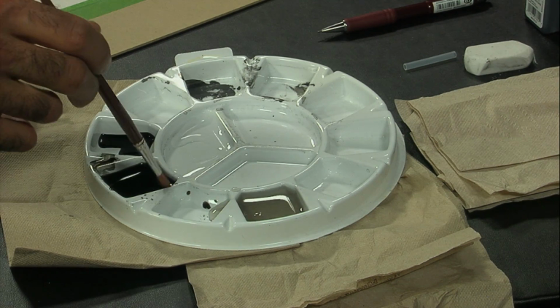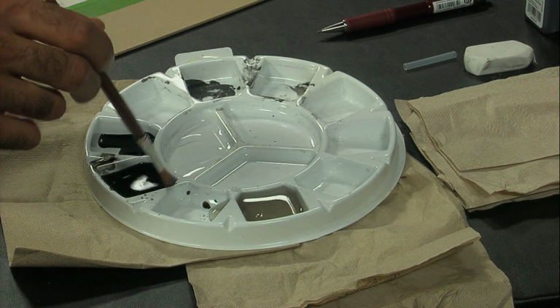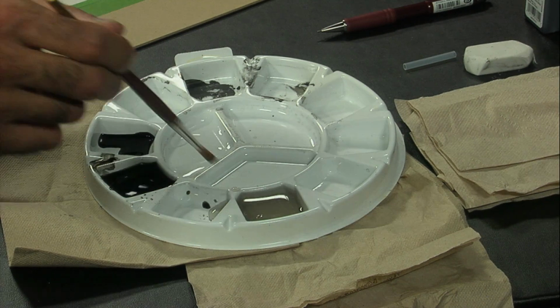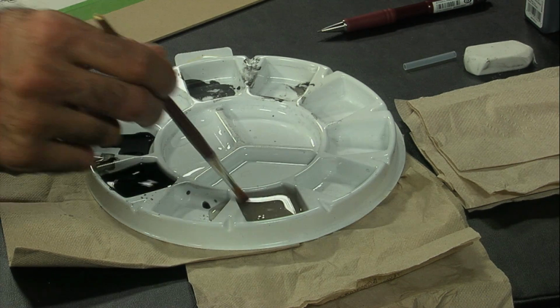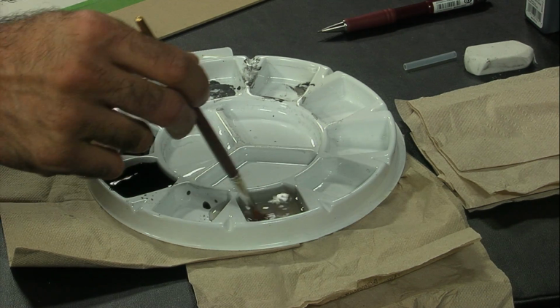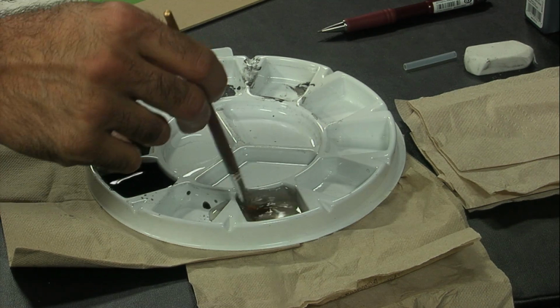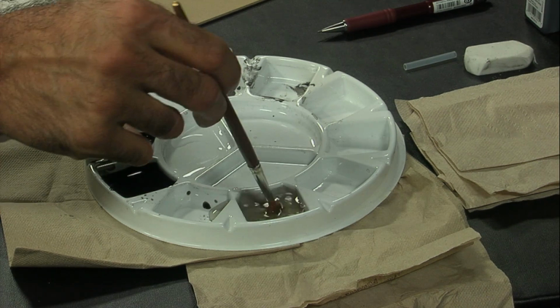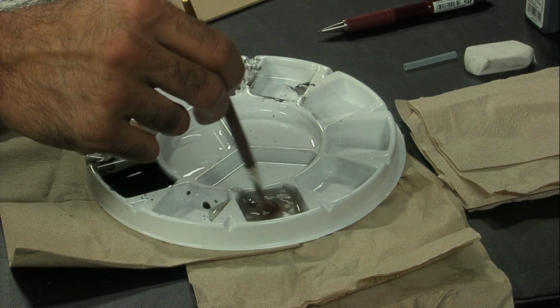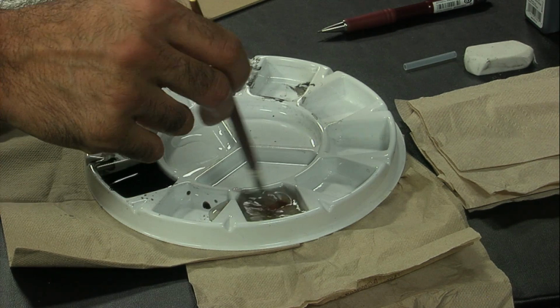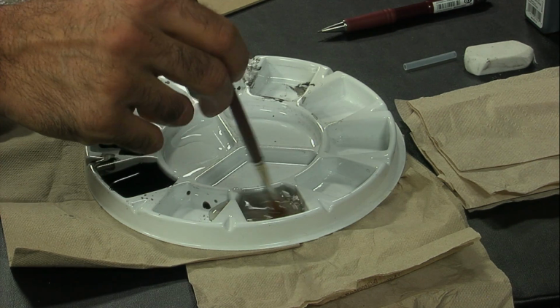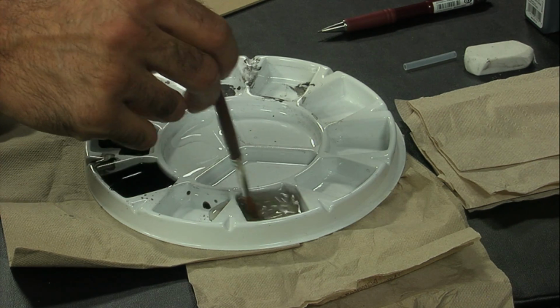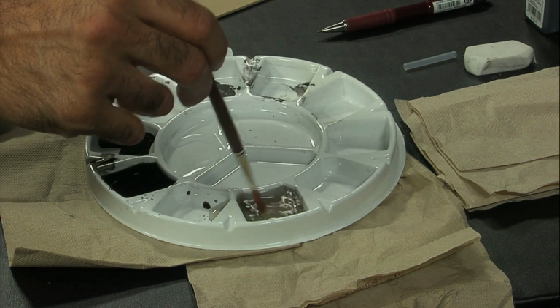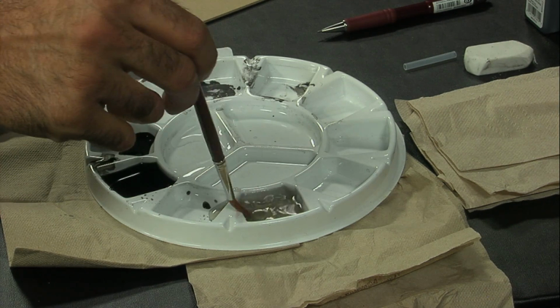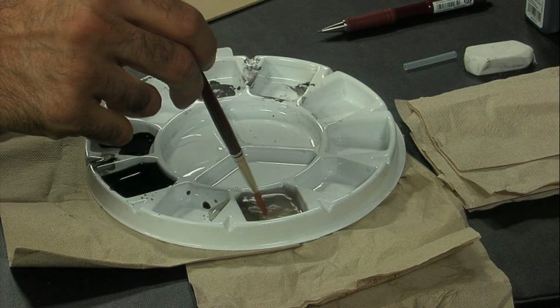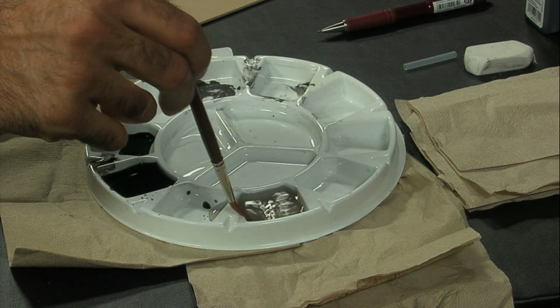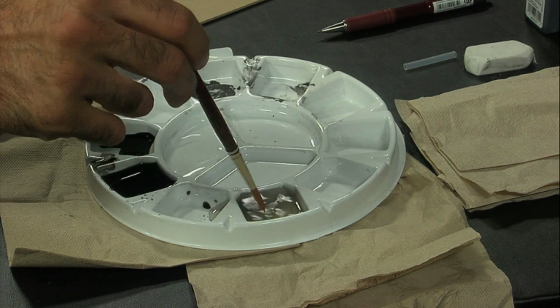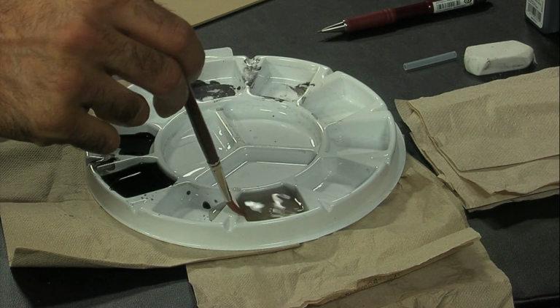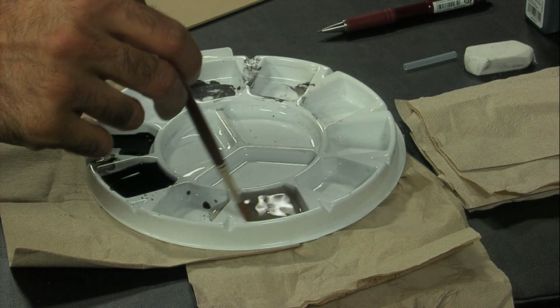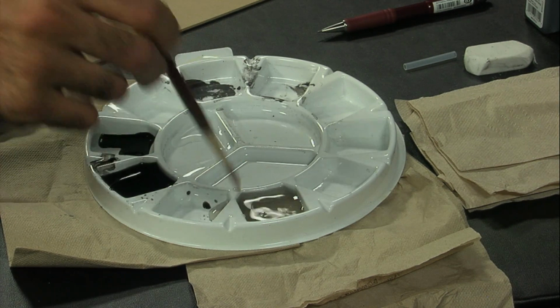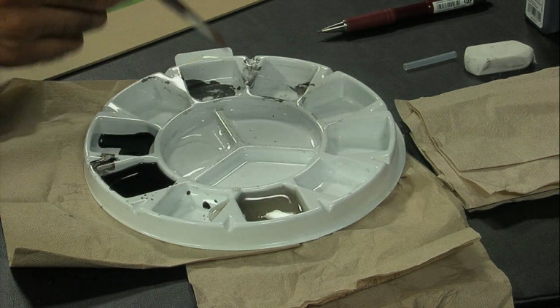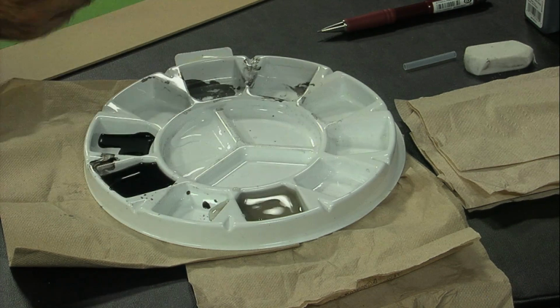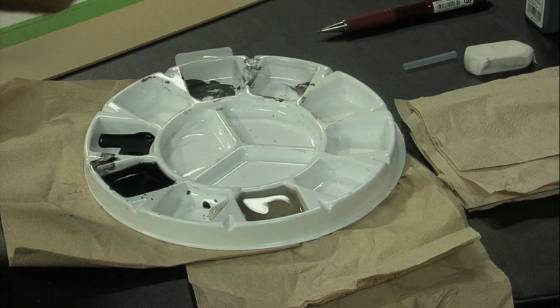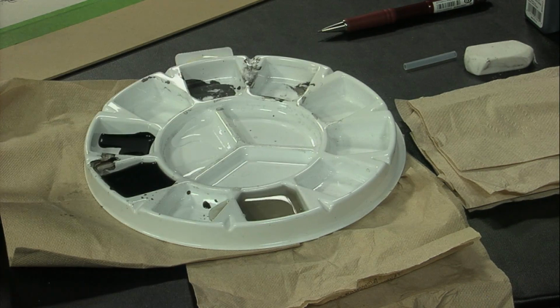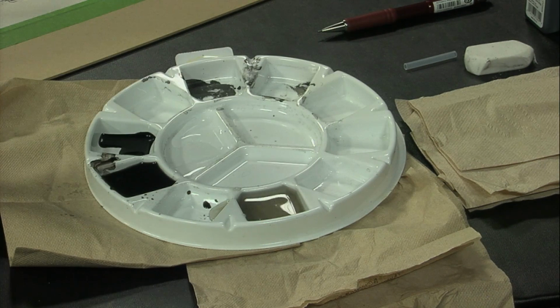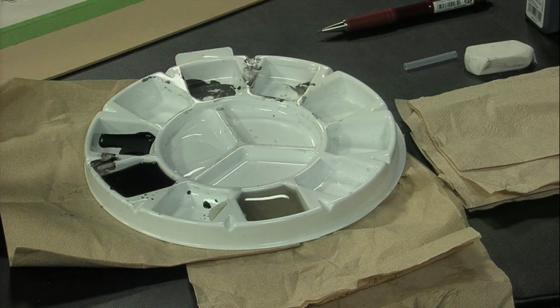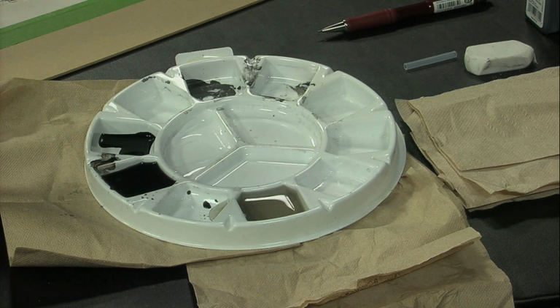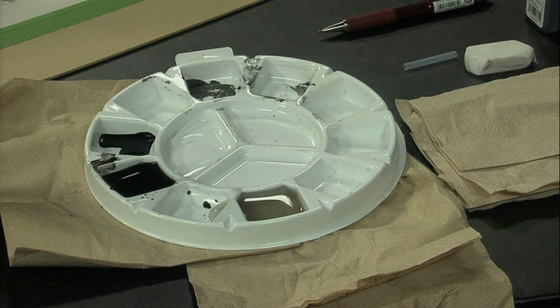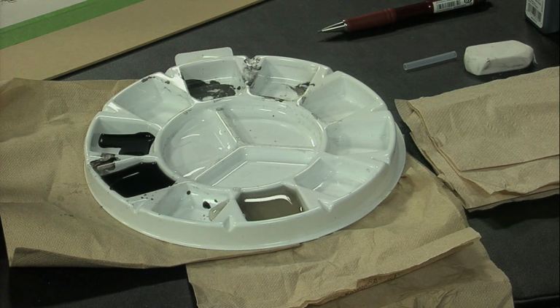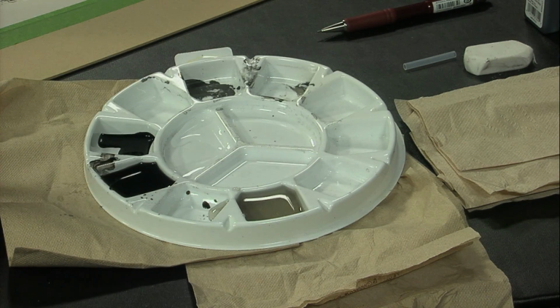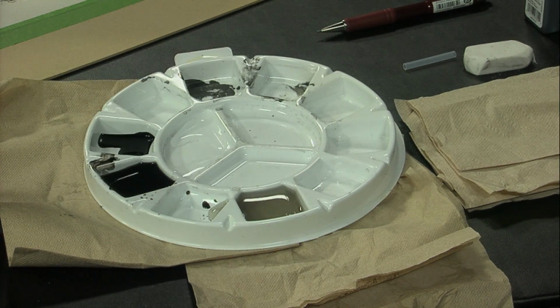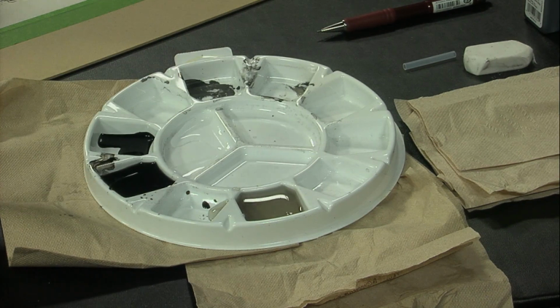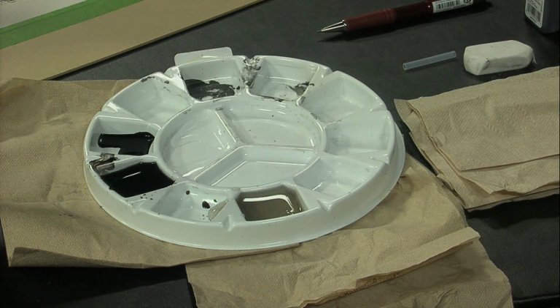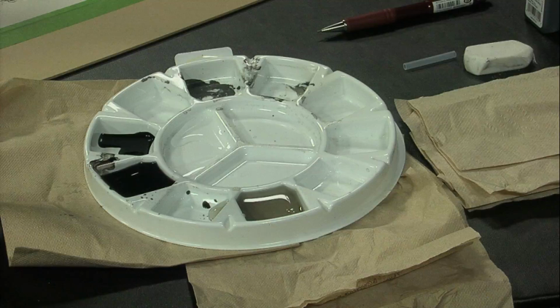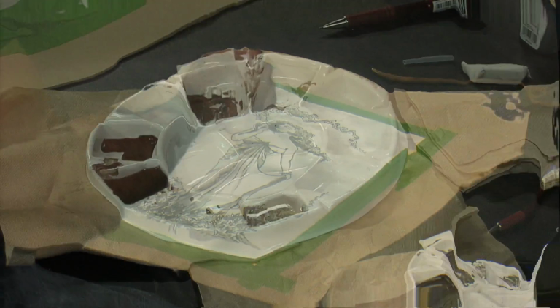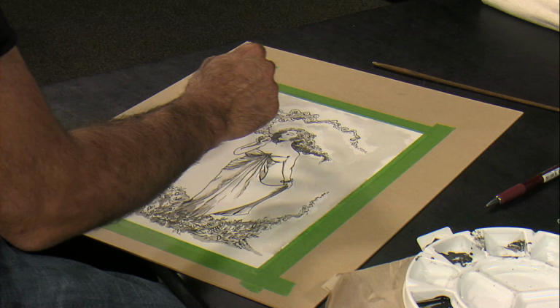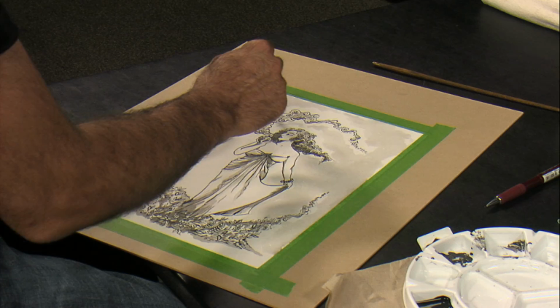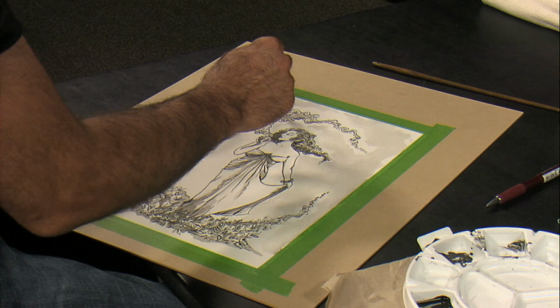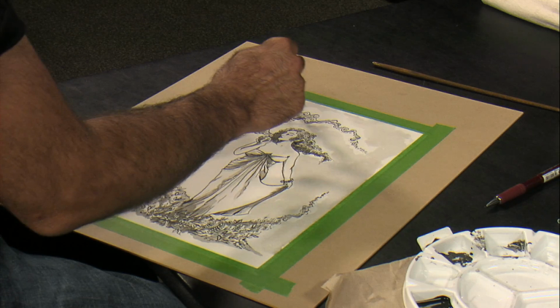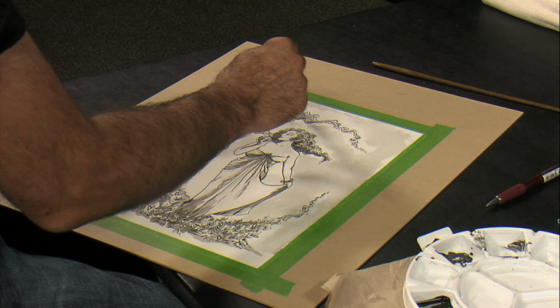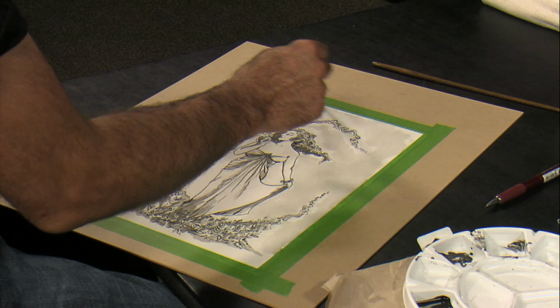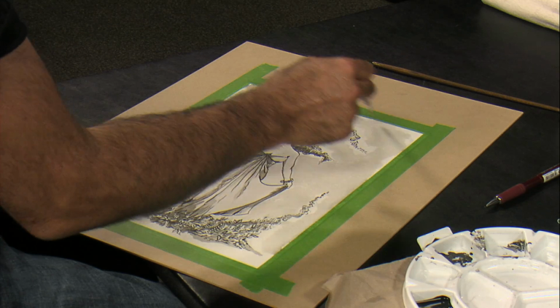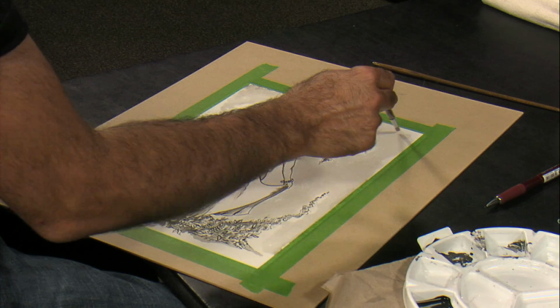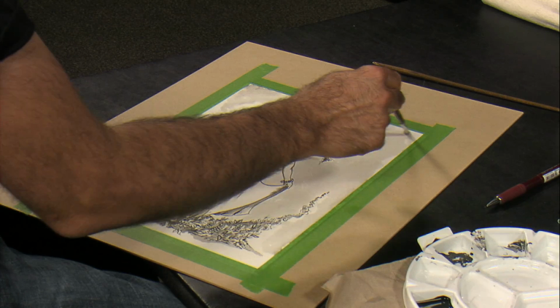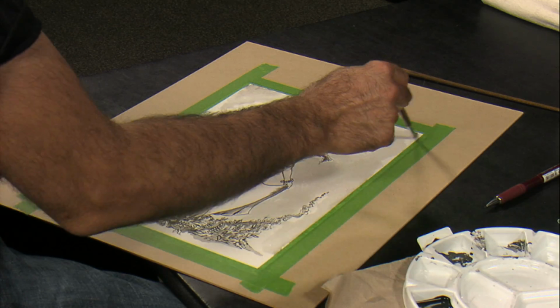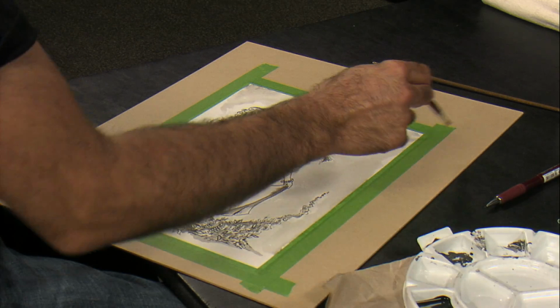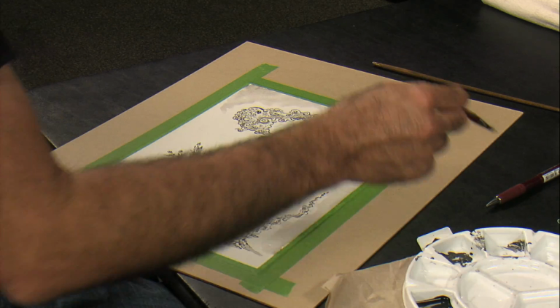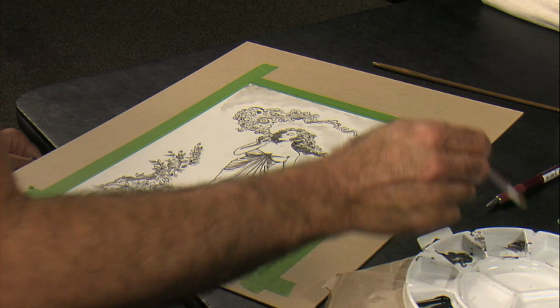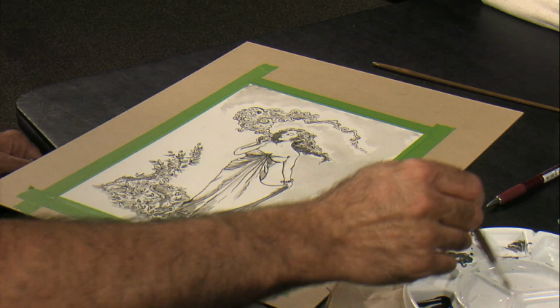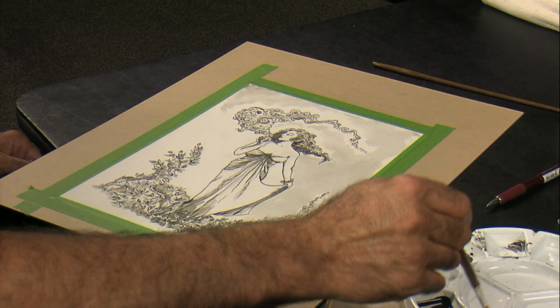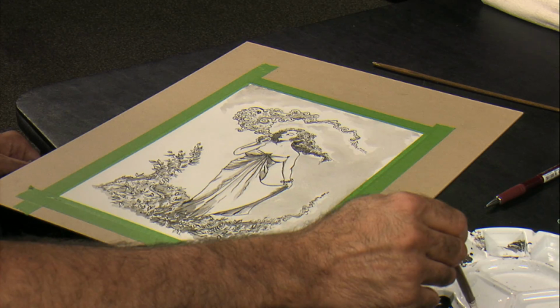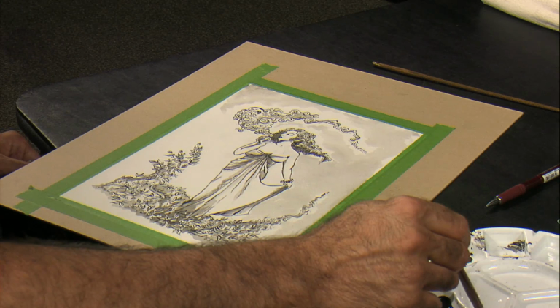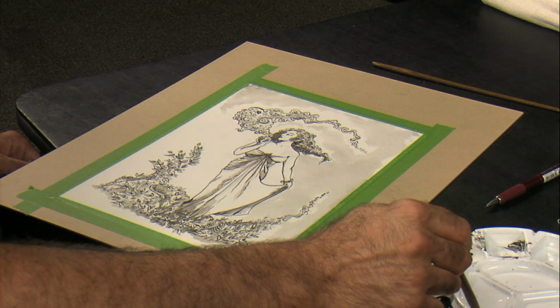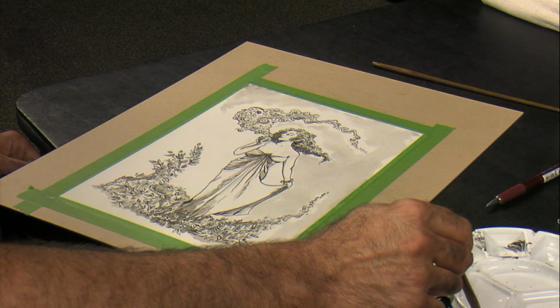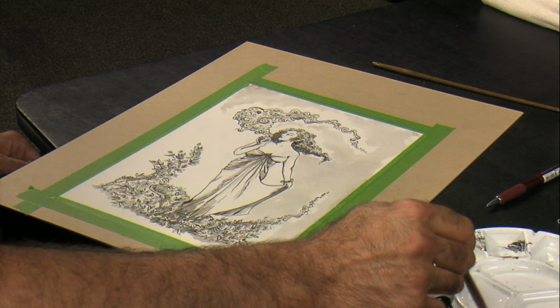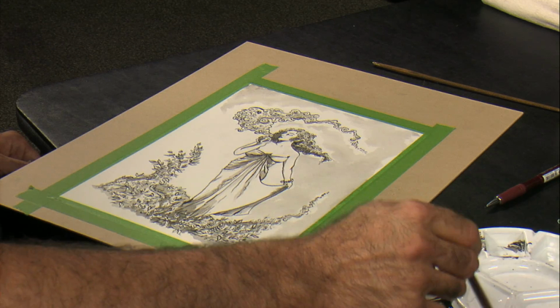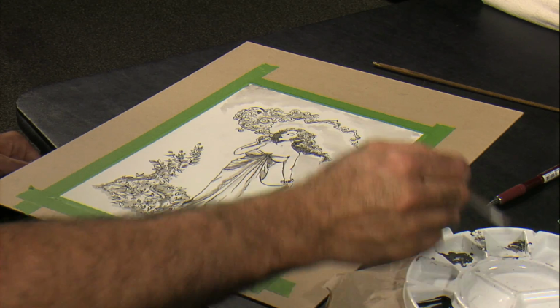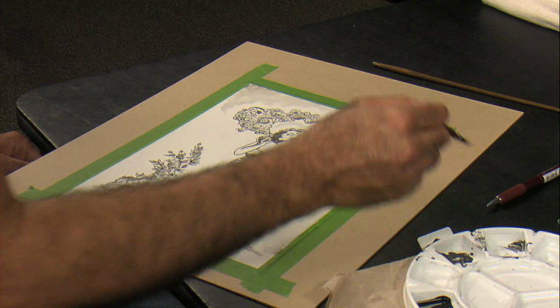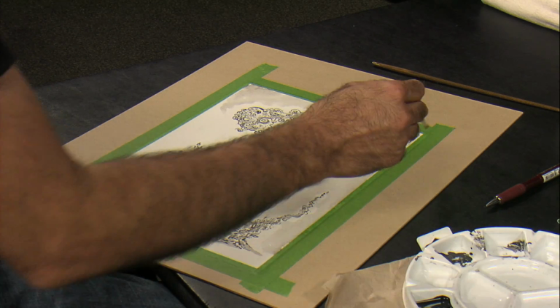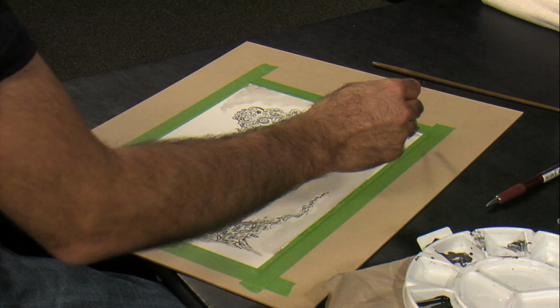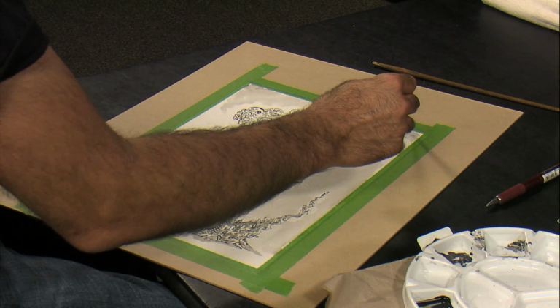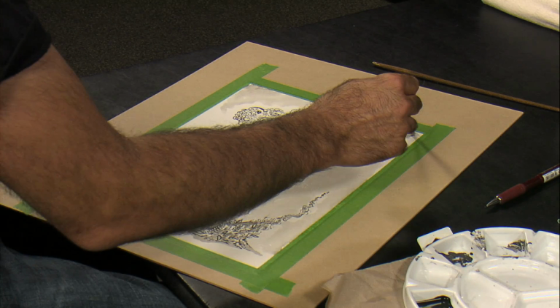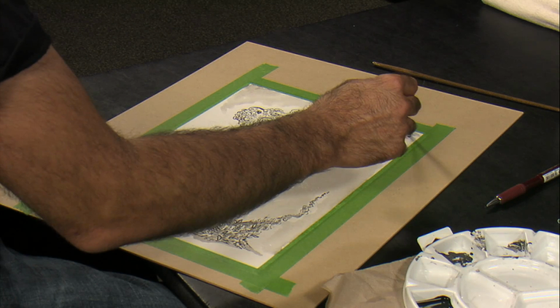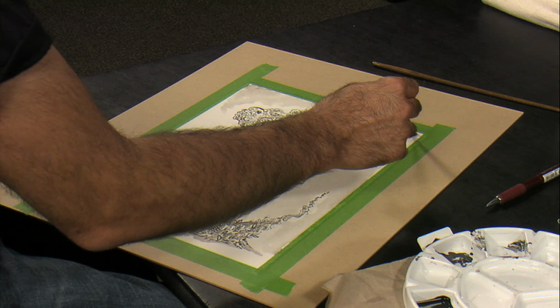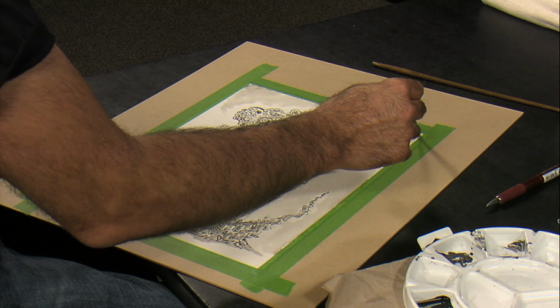Final touches: adding water with ink to give it some value. Then we let it dry.